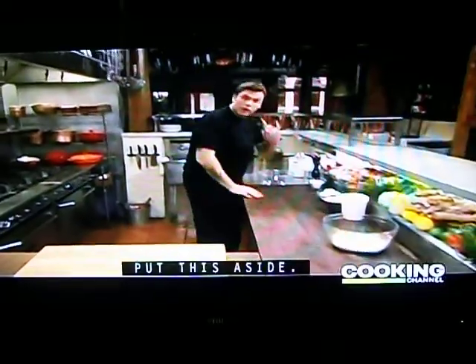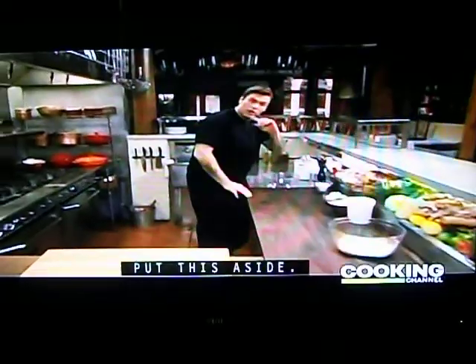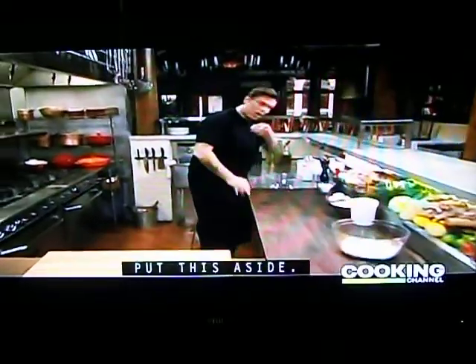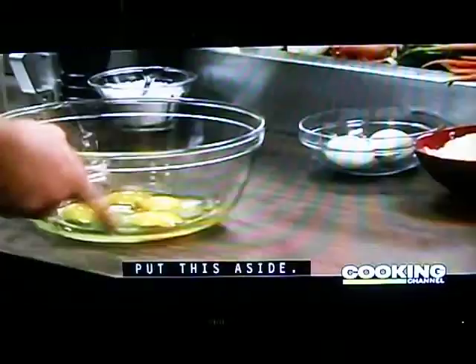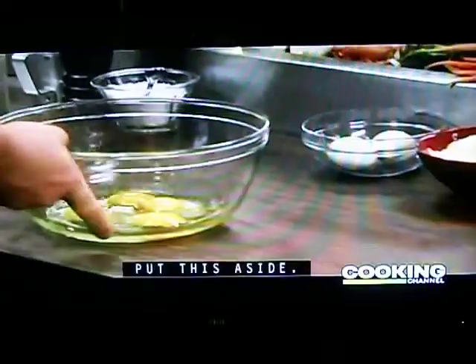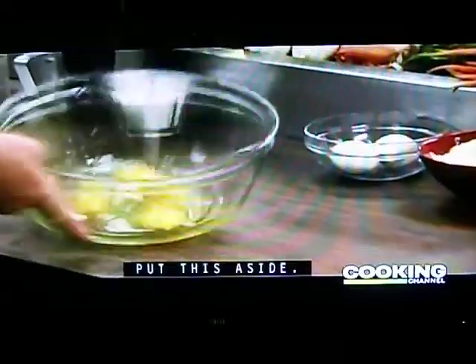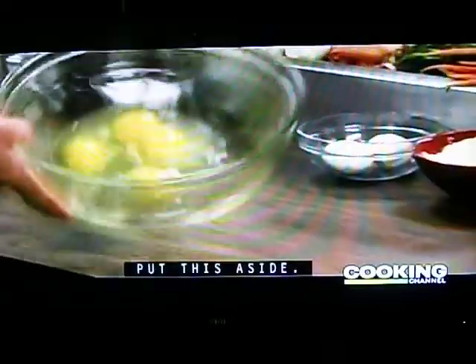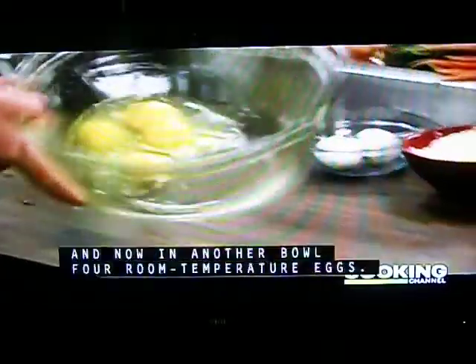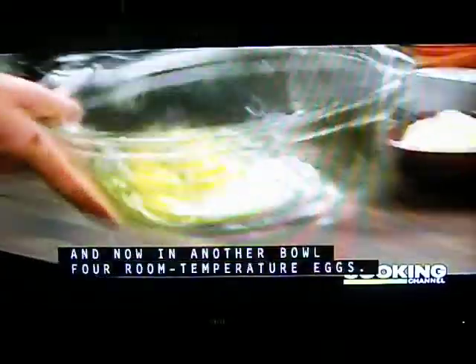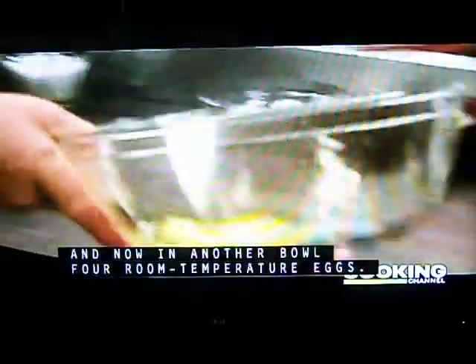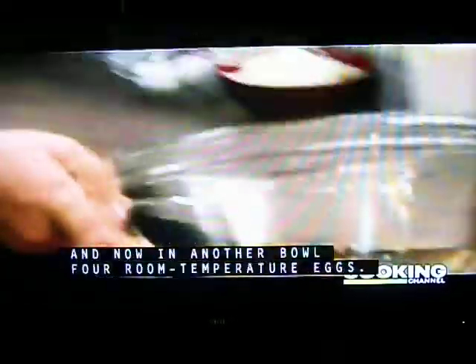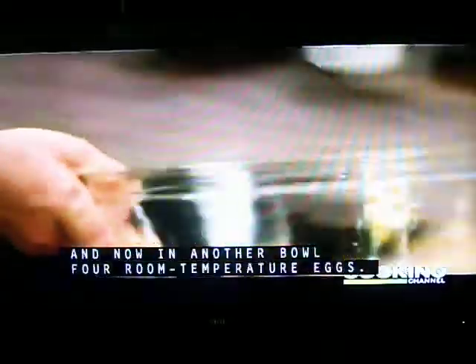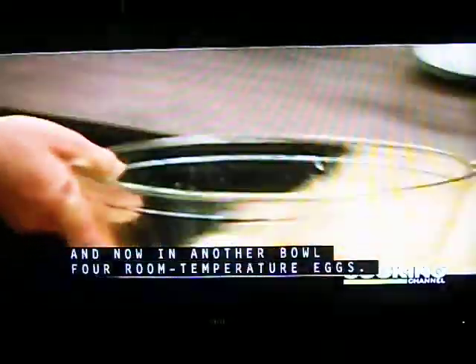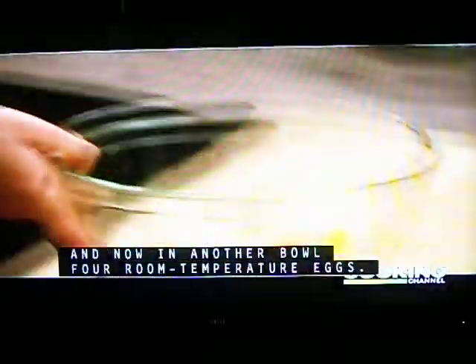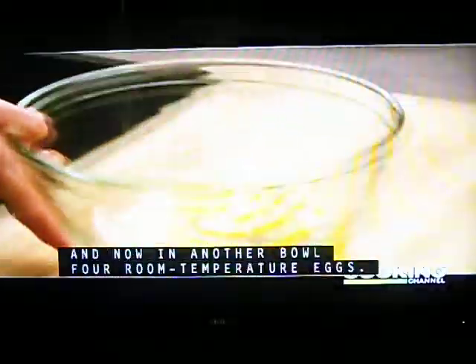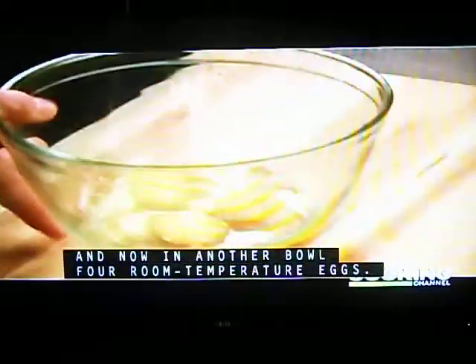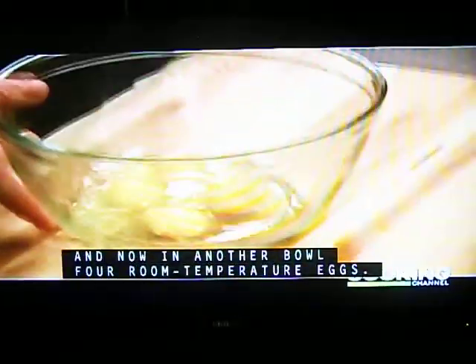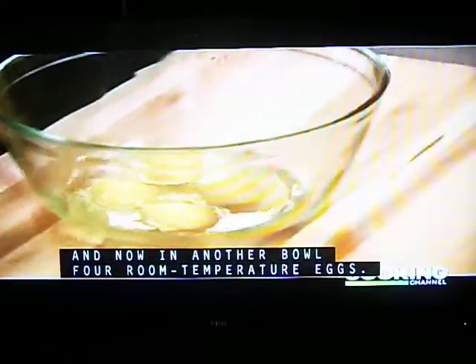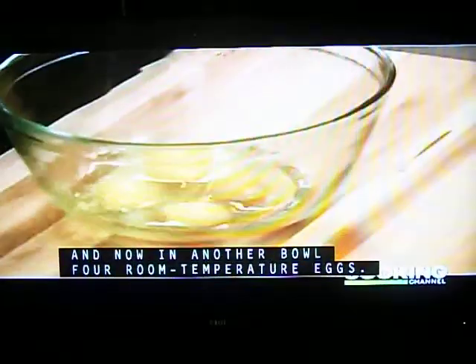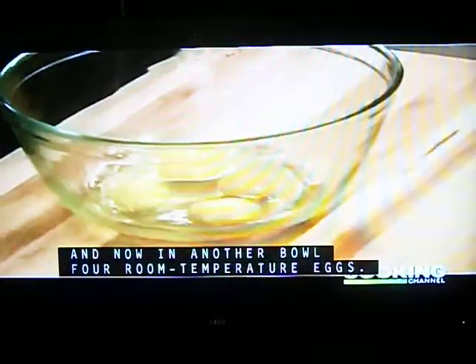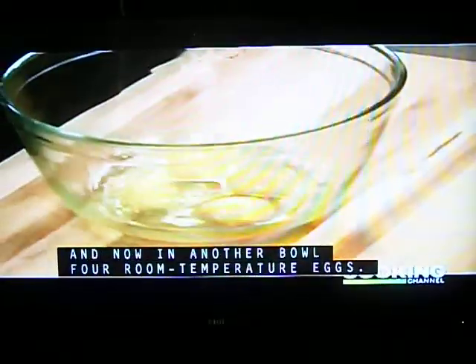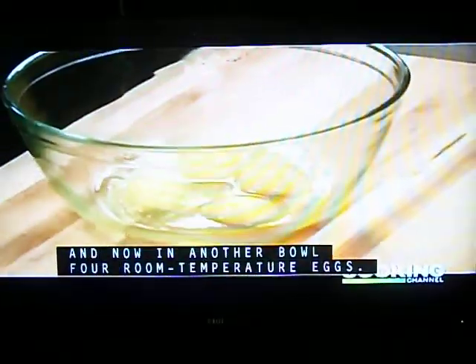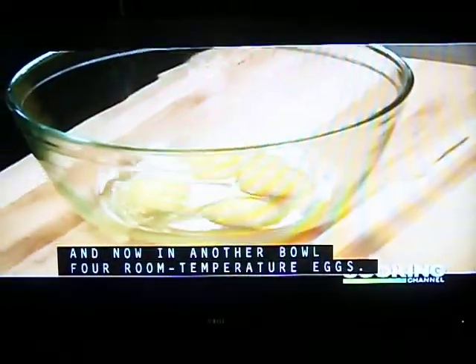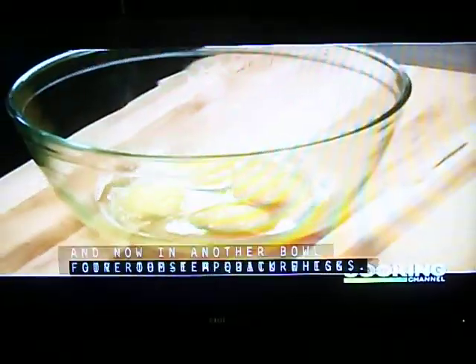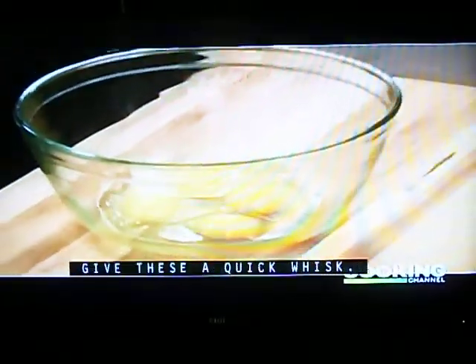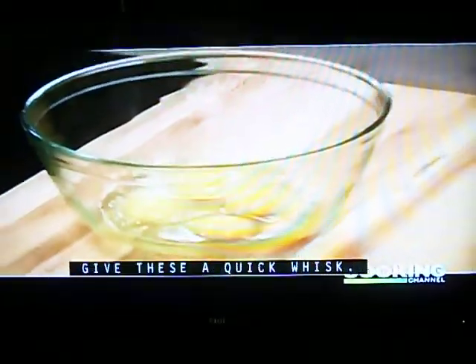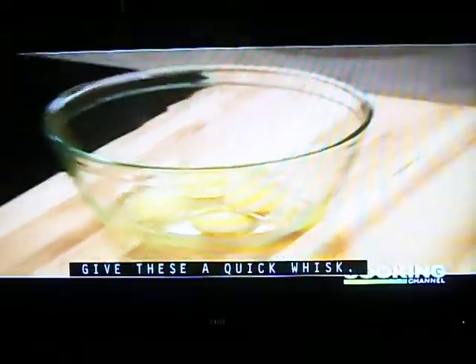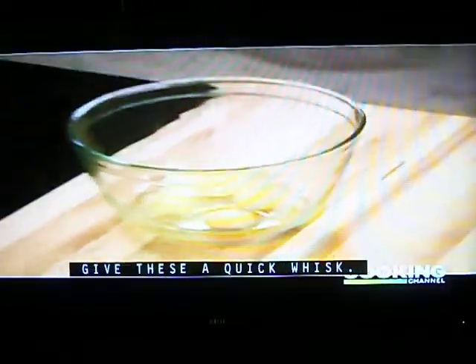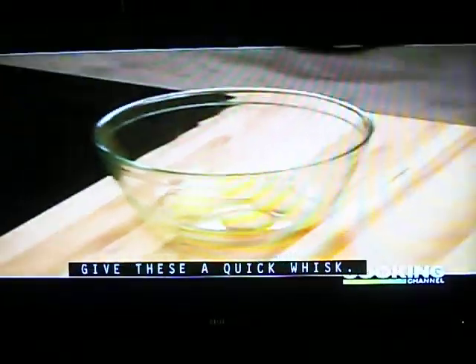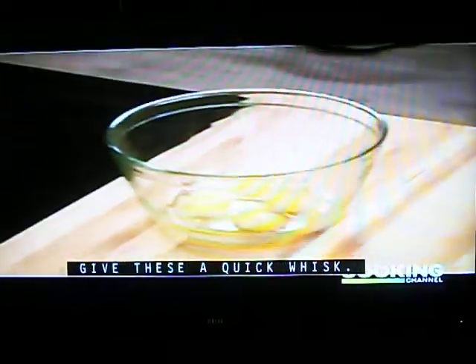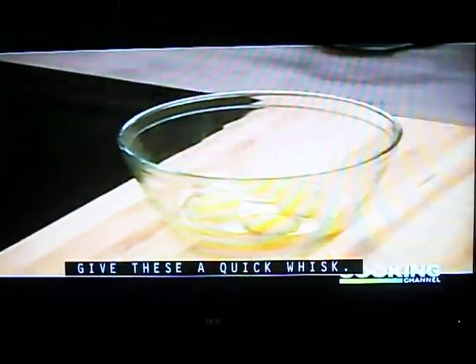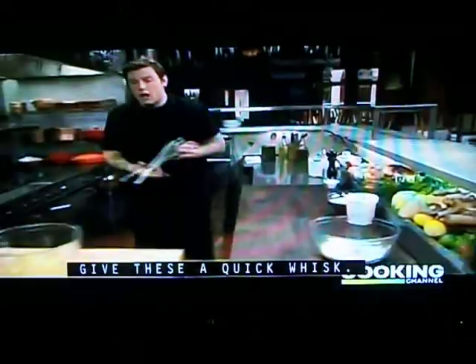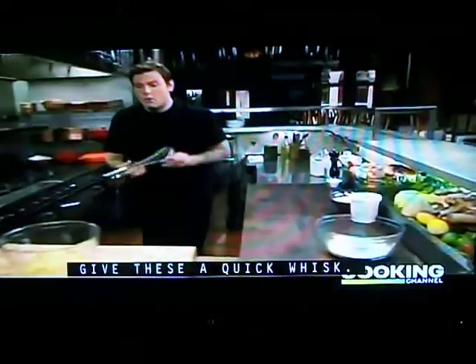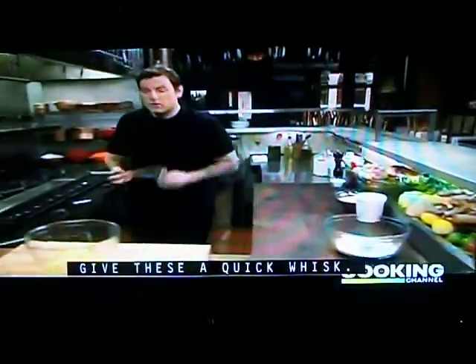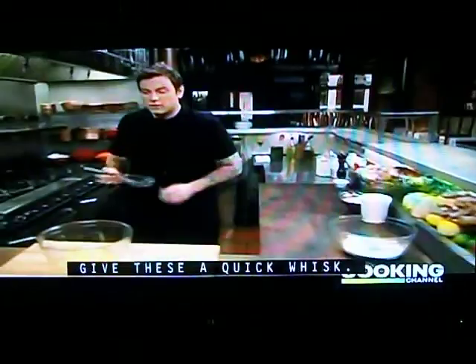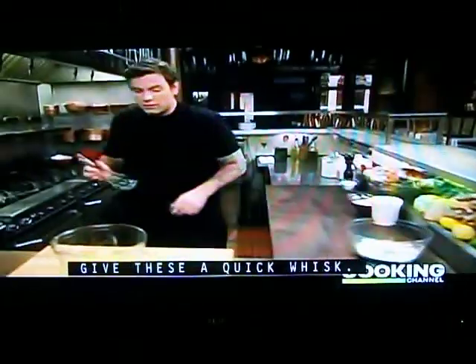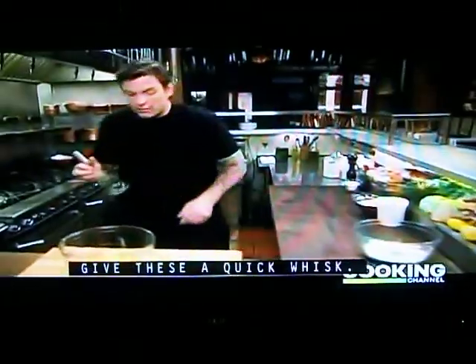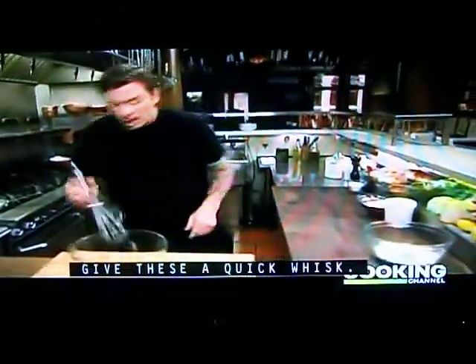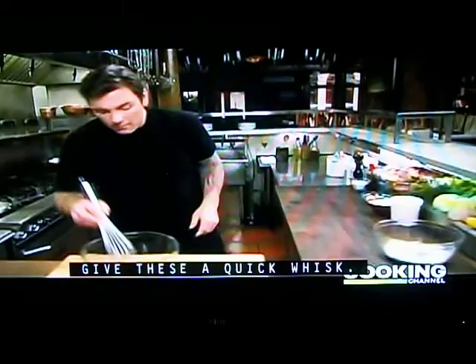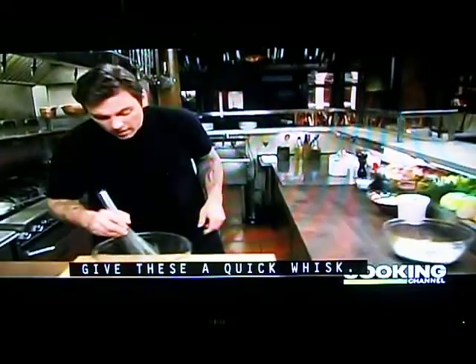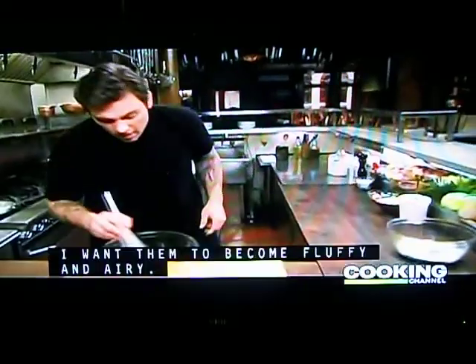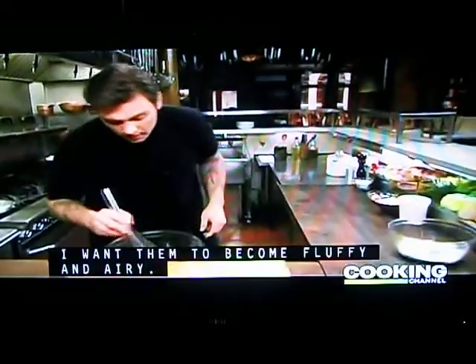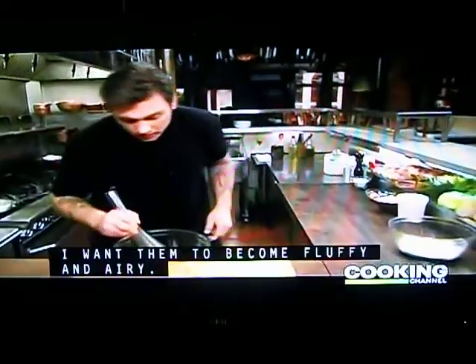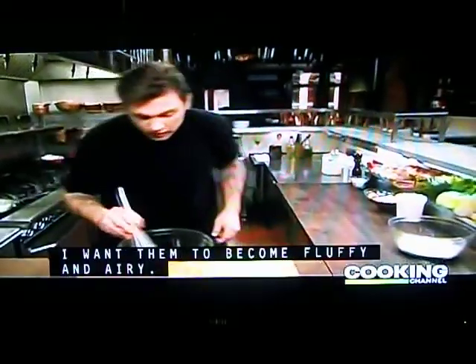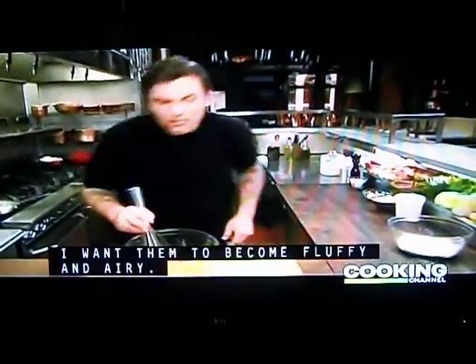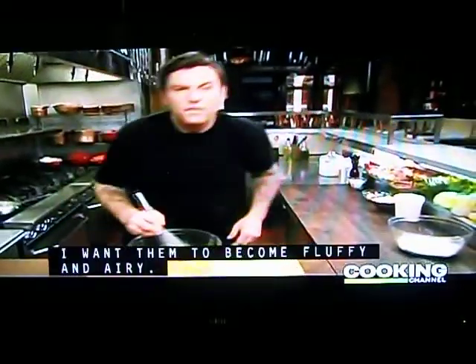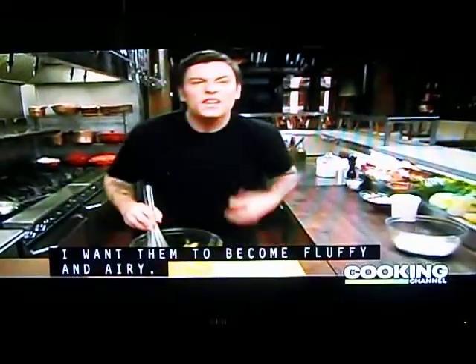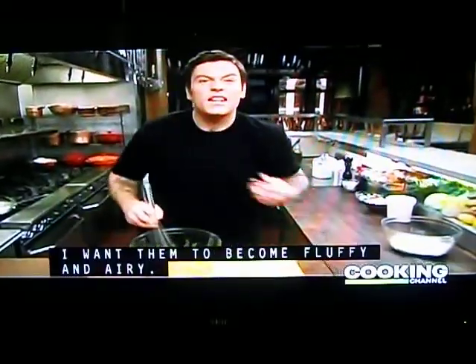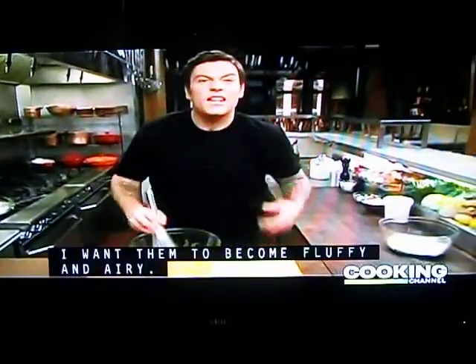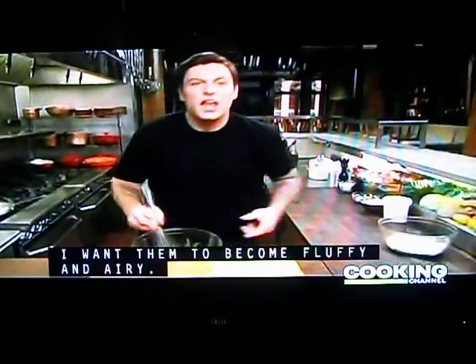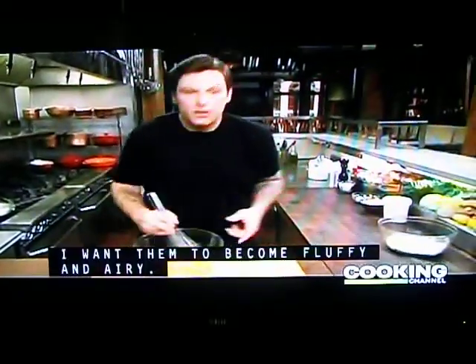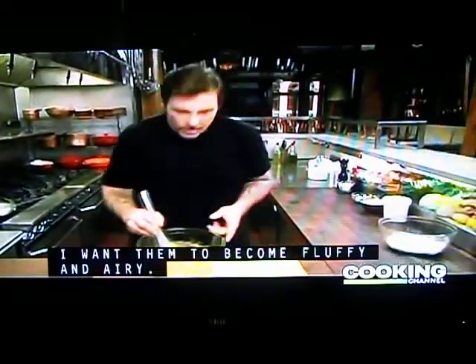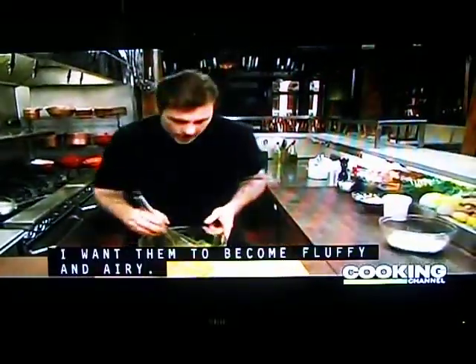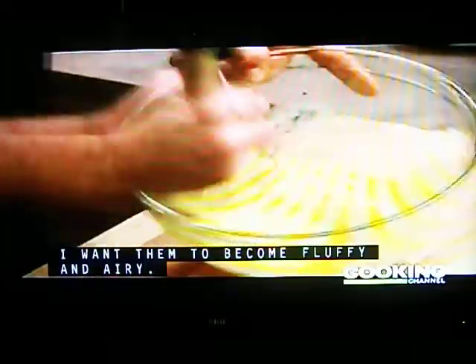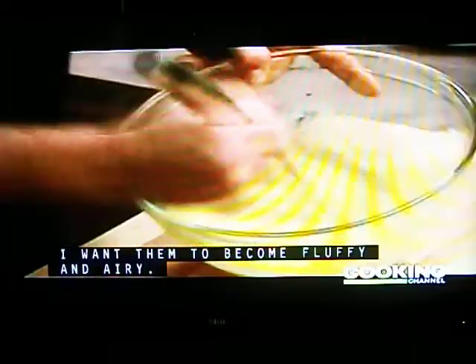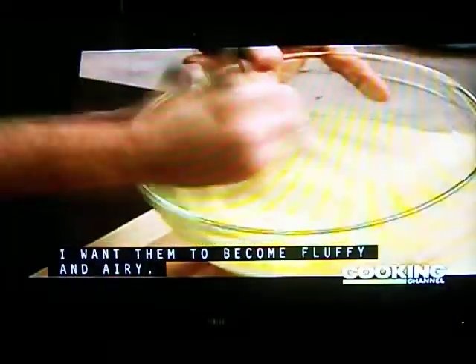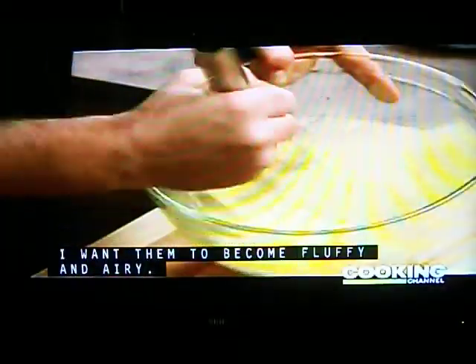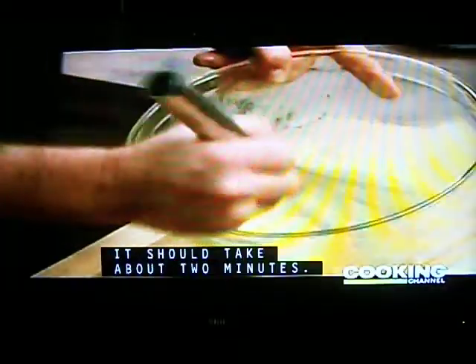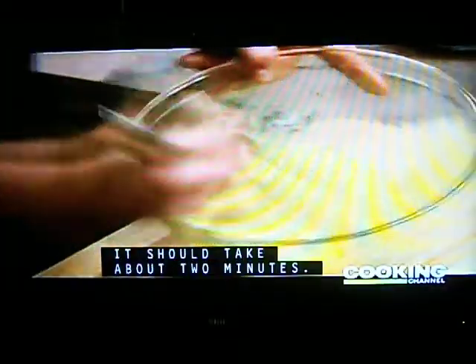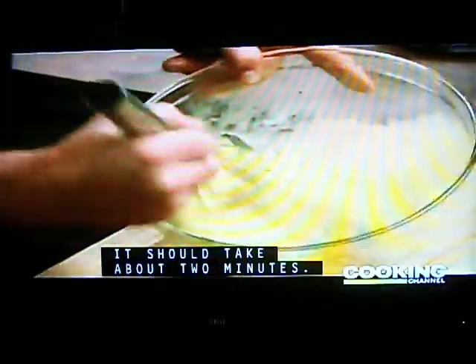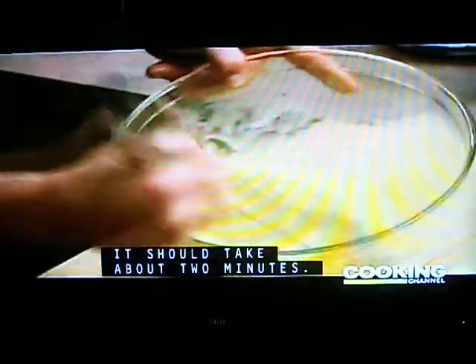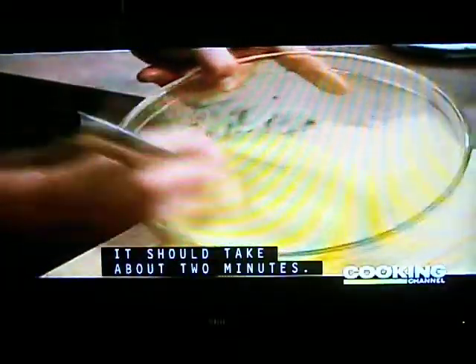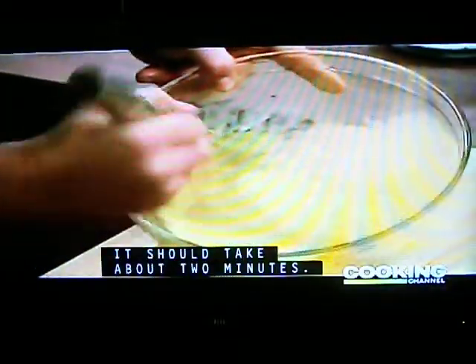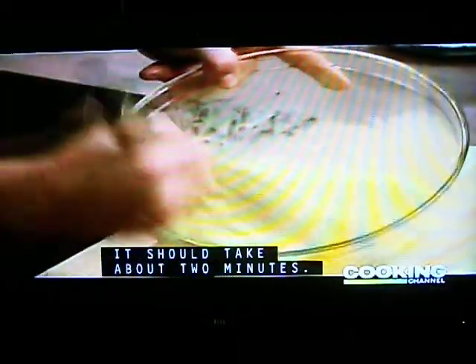And now in another bowl, four room temperature eggs. Give these a quick whisk — I want them to become fluffy and airy. It should take about two minutes.